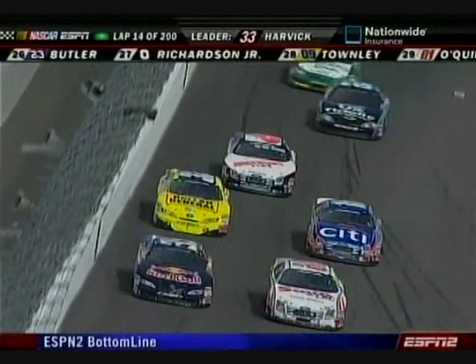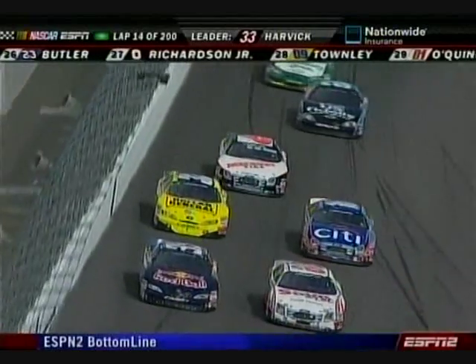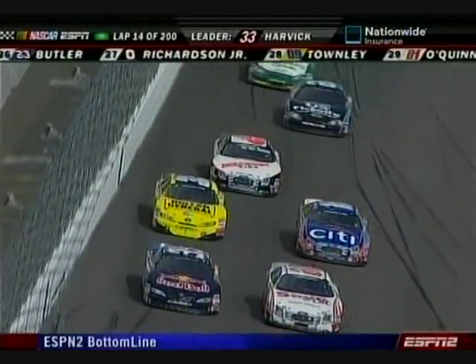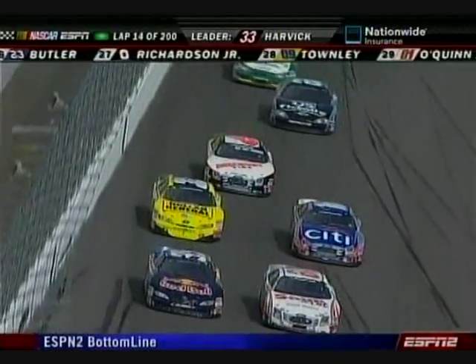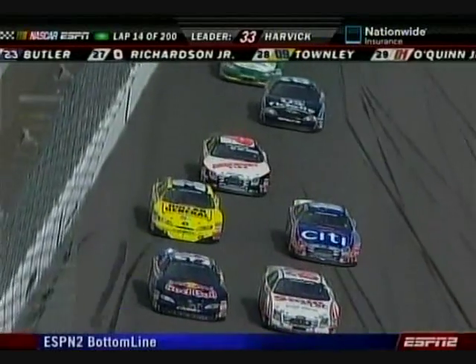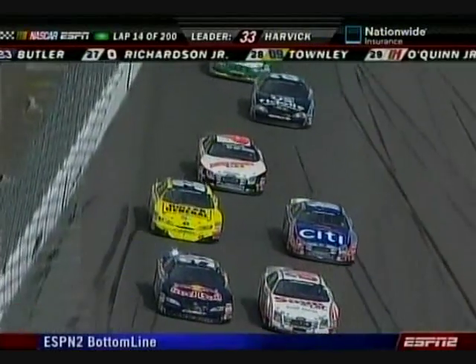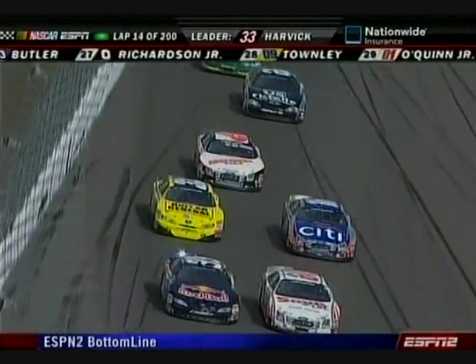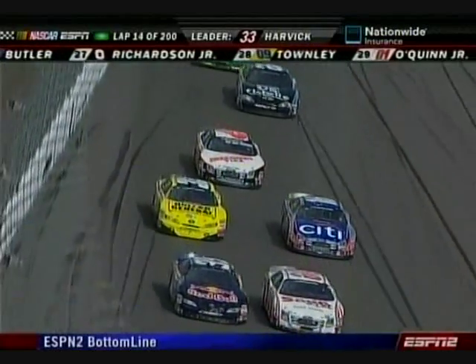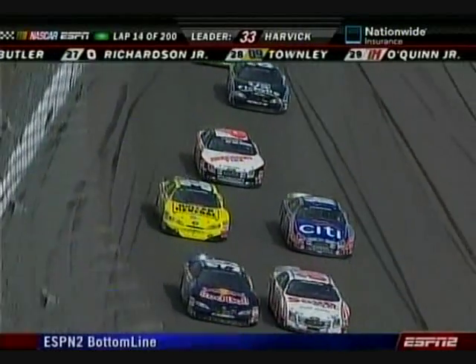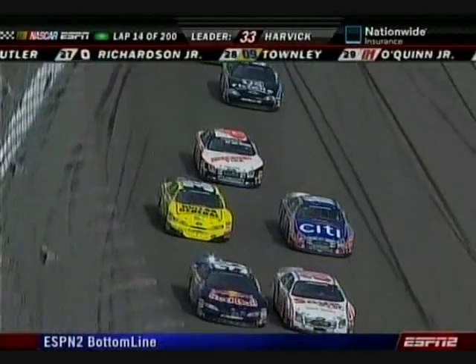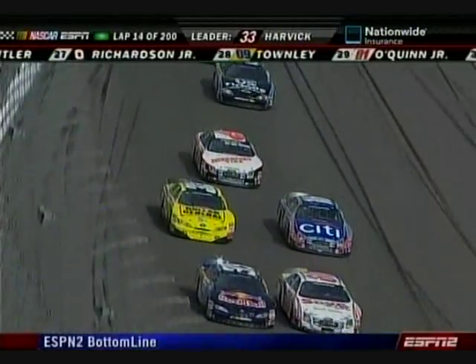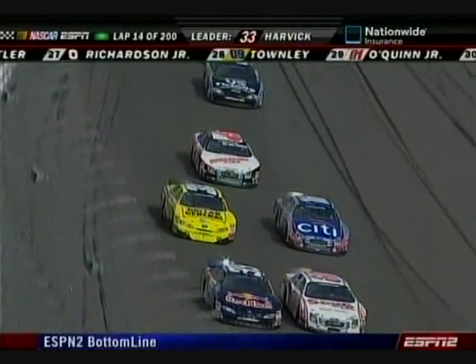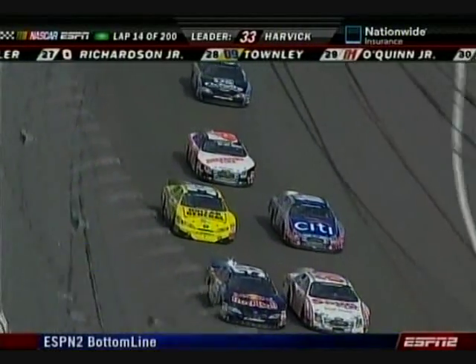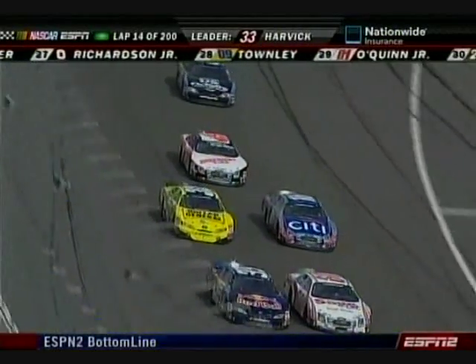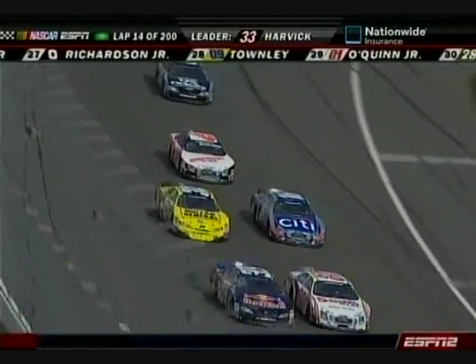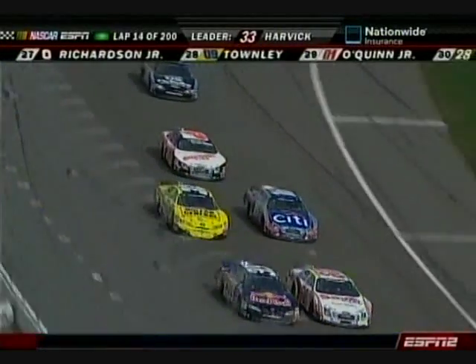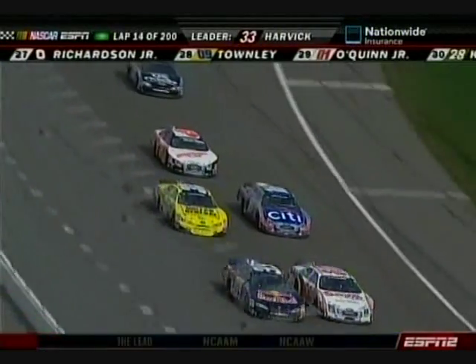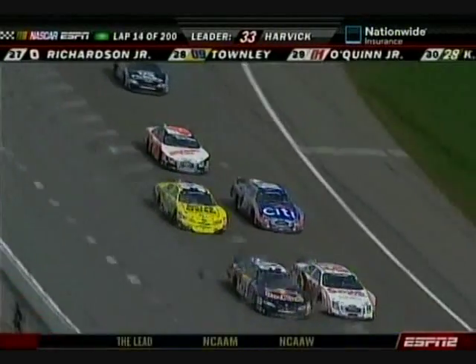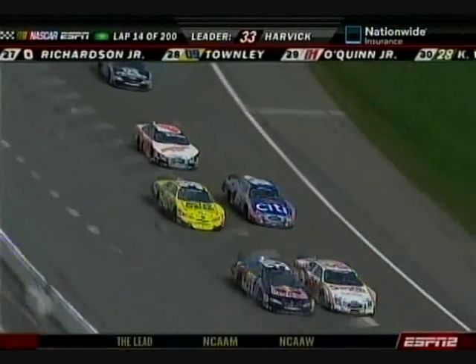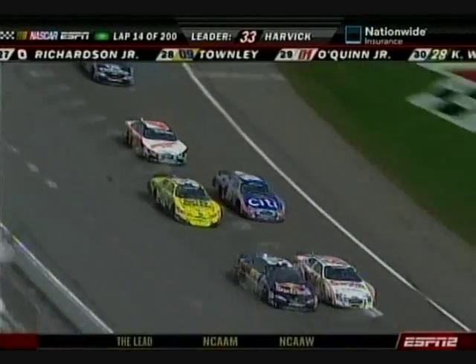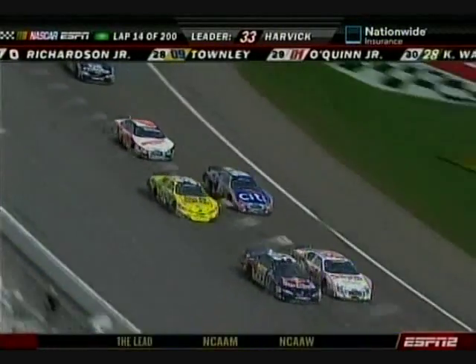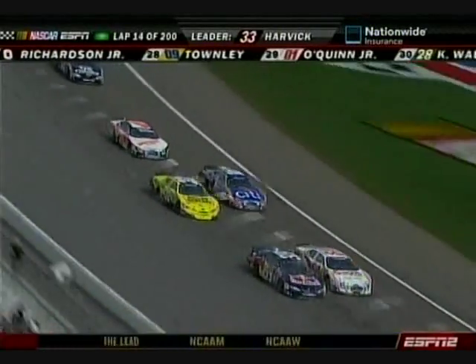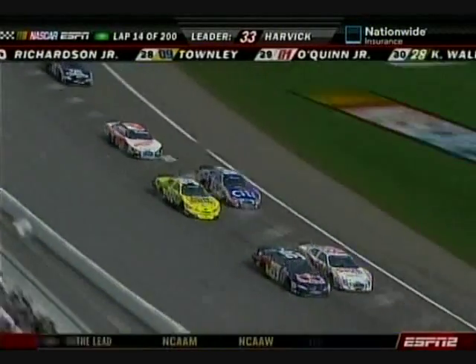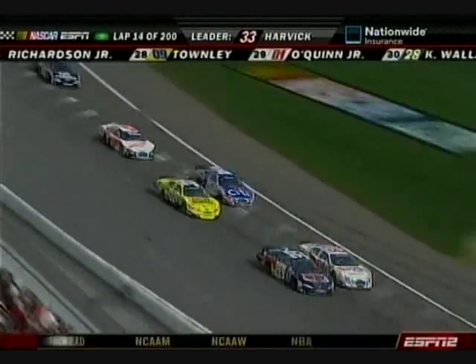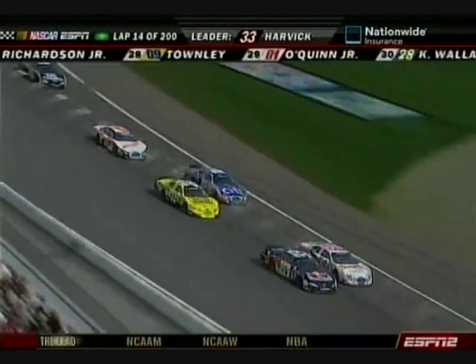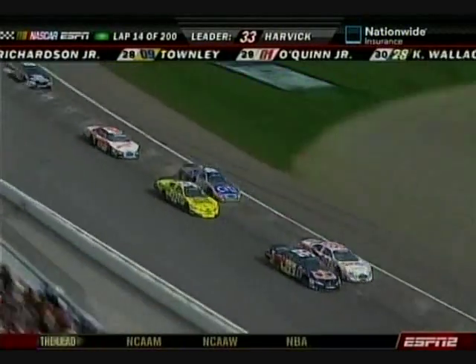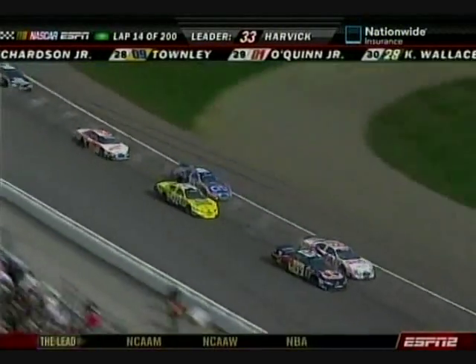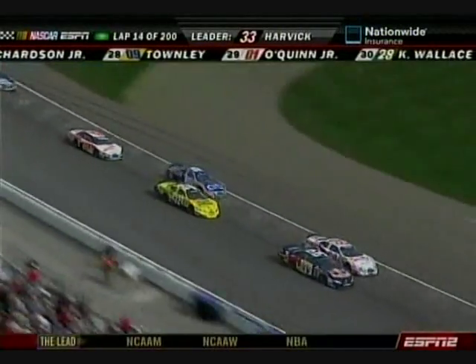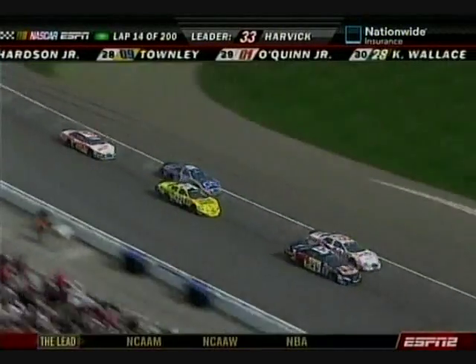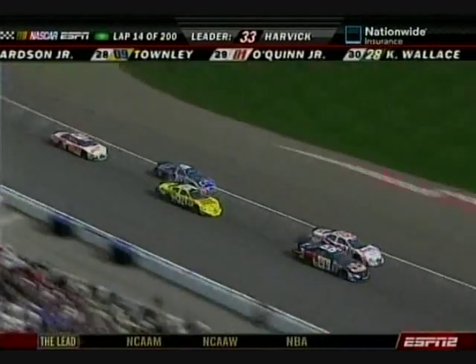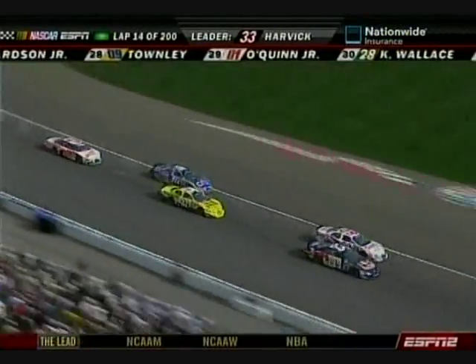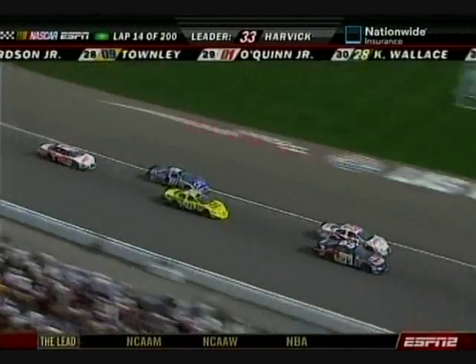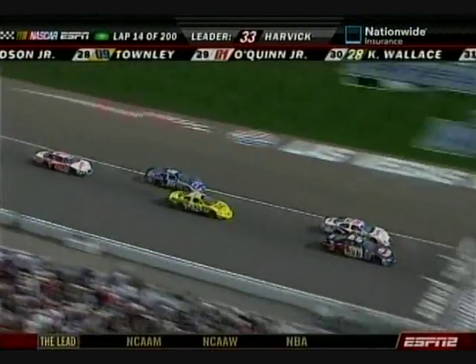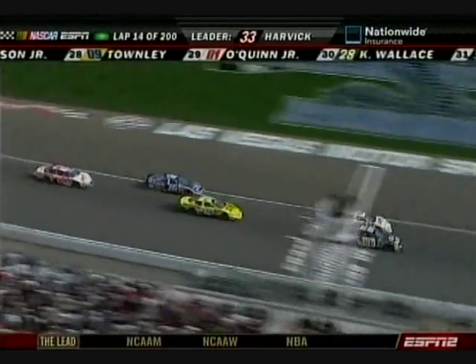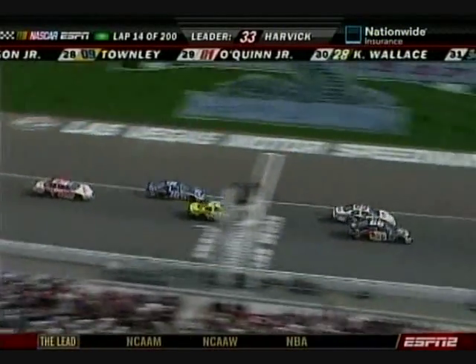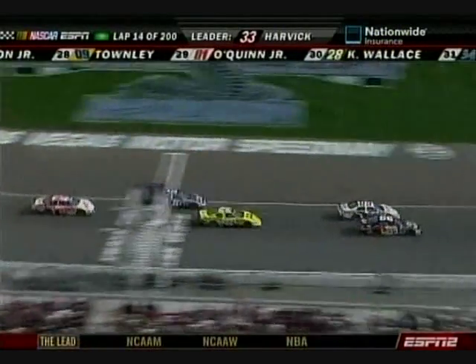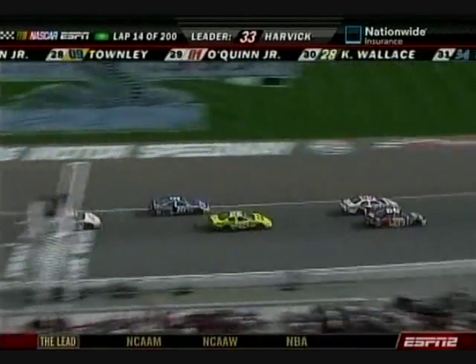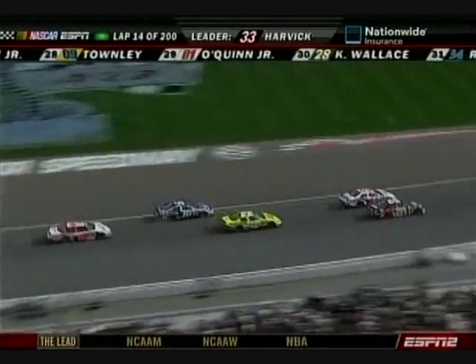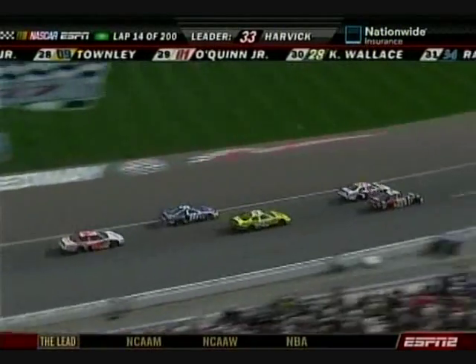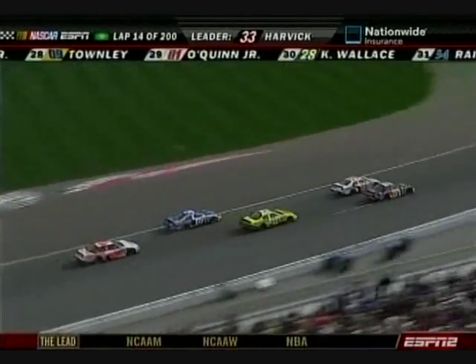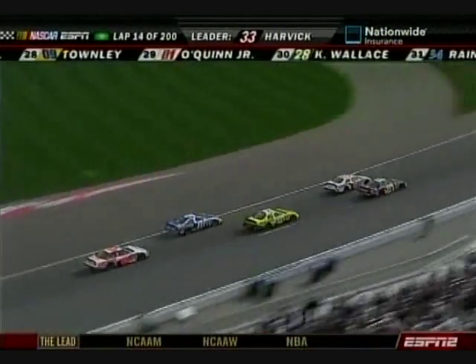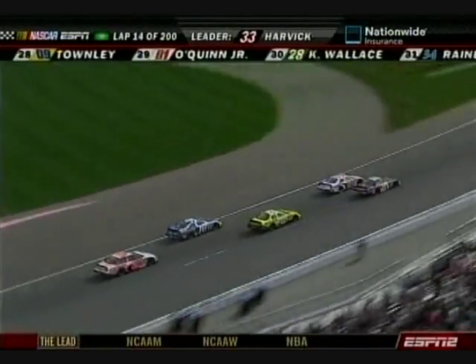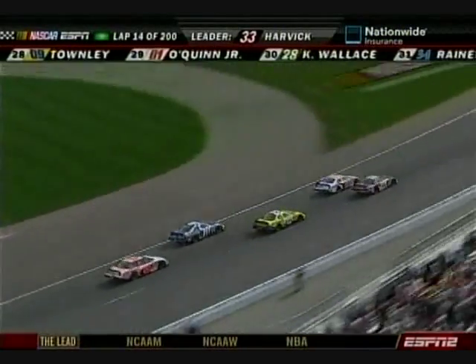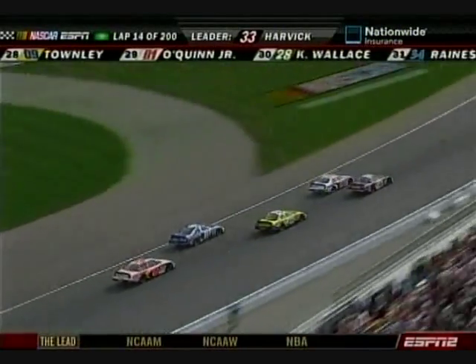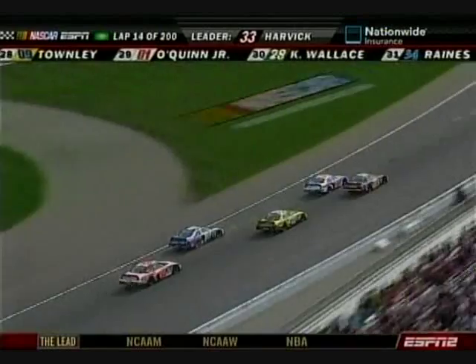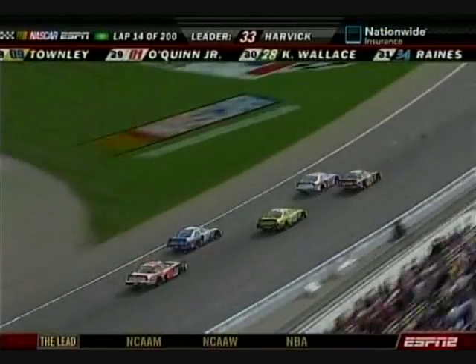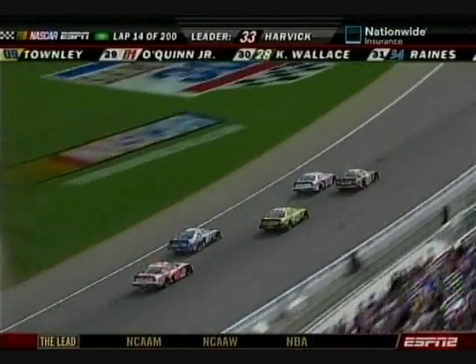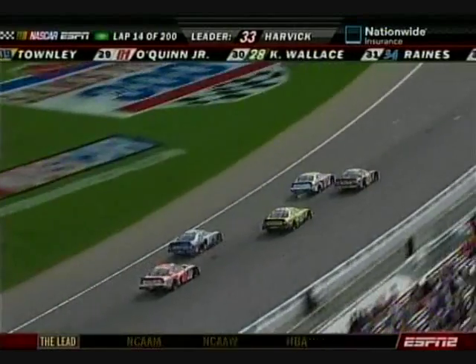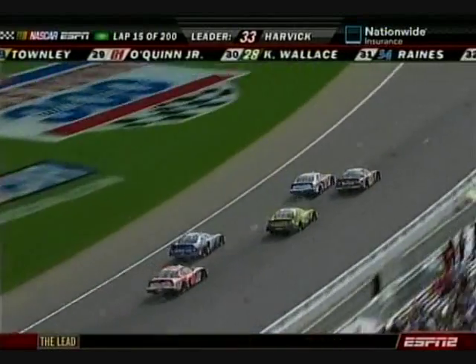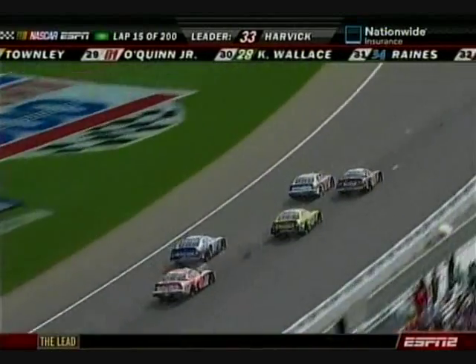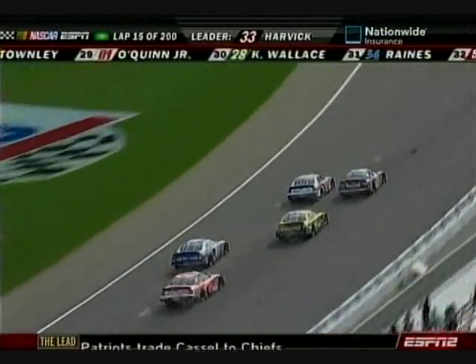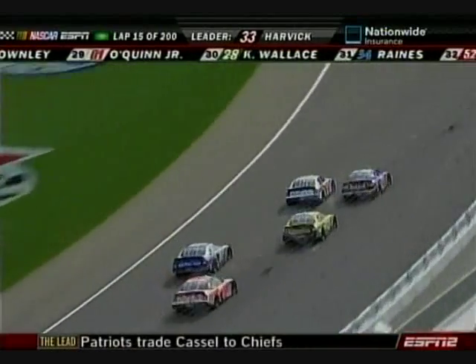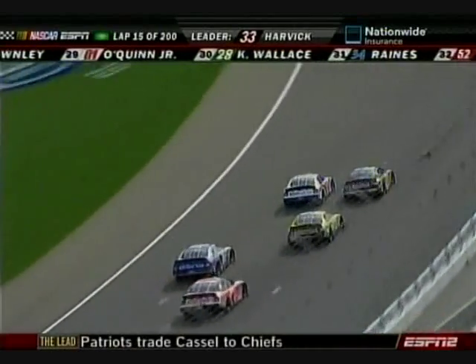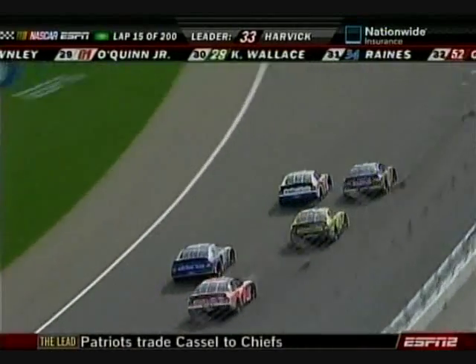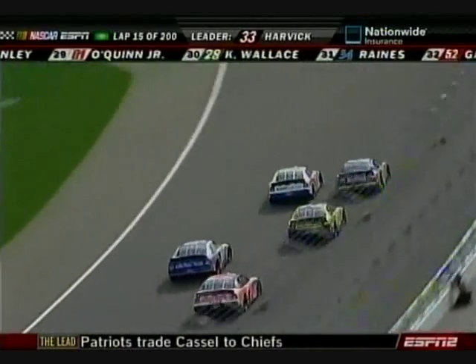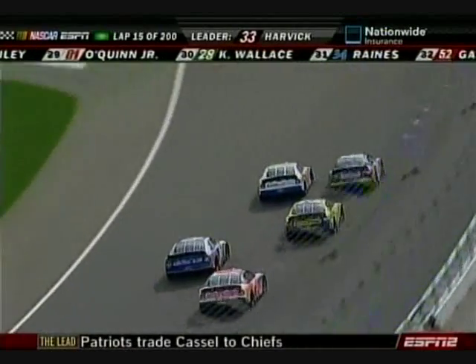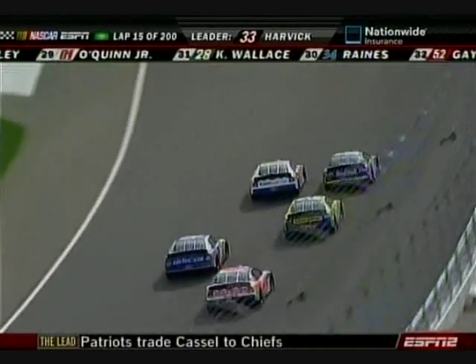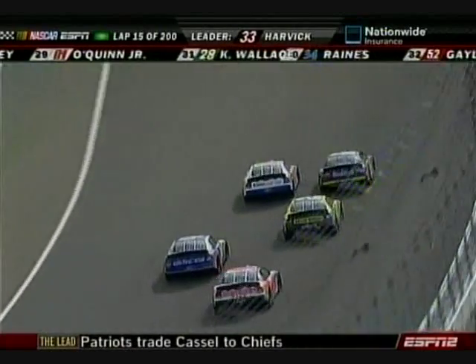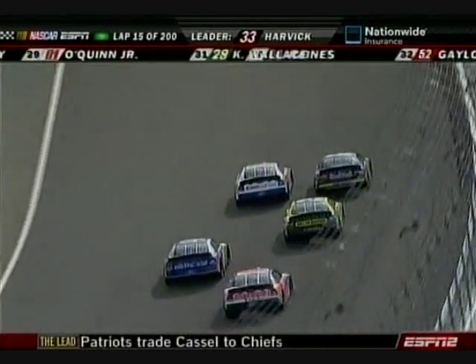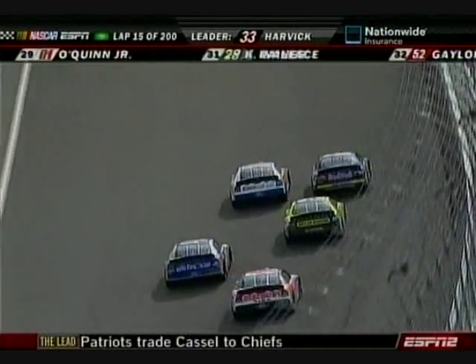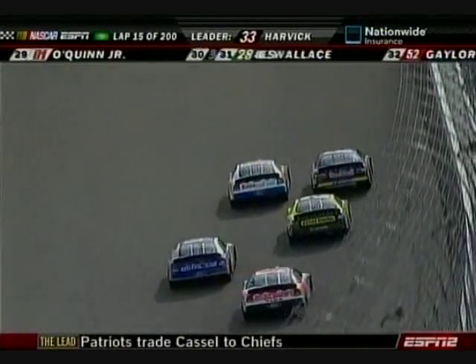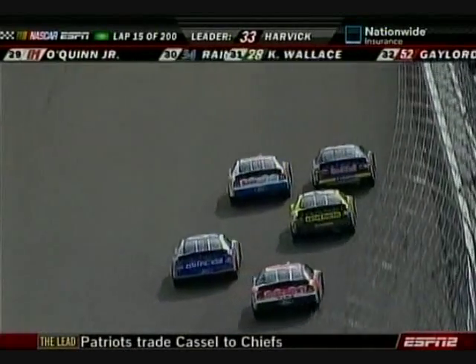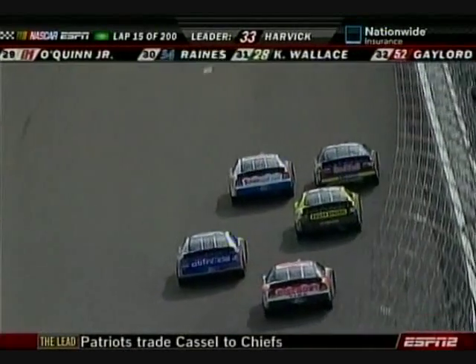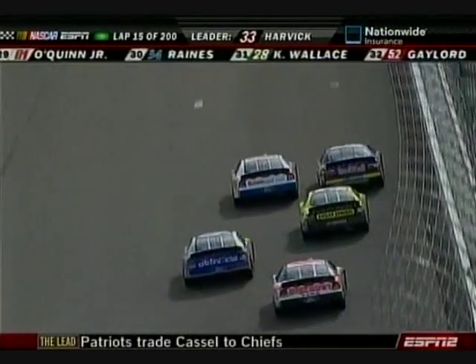We saw him talking to Earnhardt Jr. about that high line because he's not used to running up there, but he's doing a good job right here.